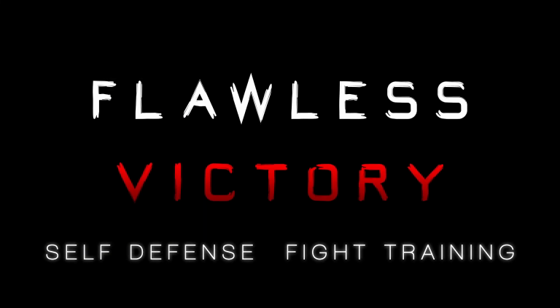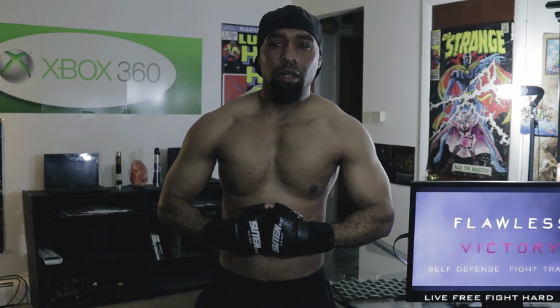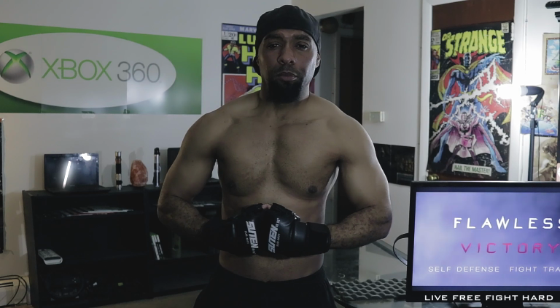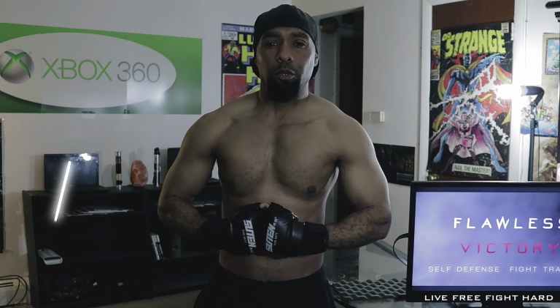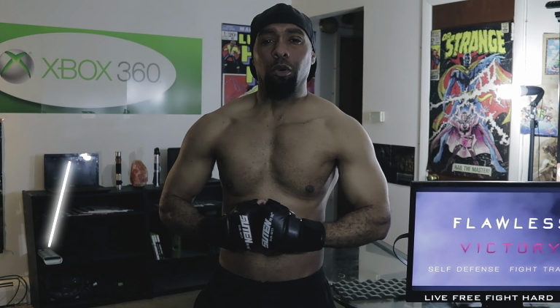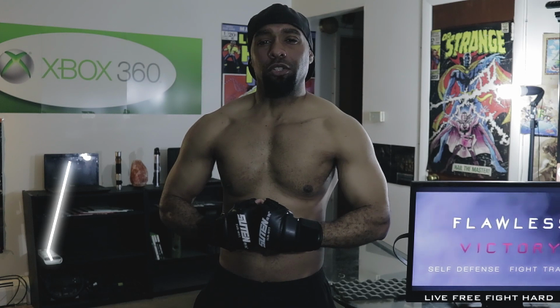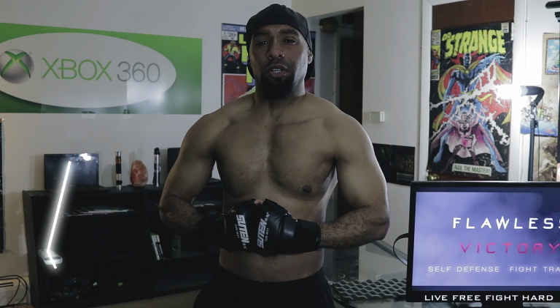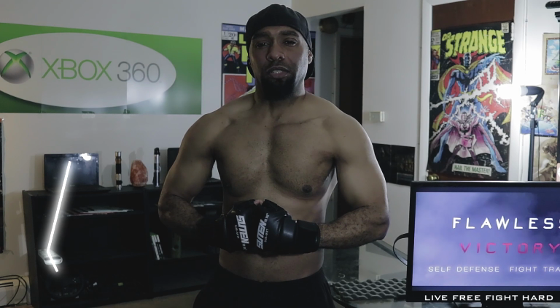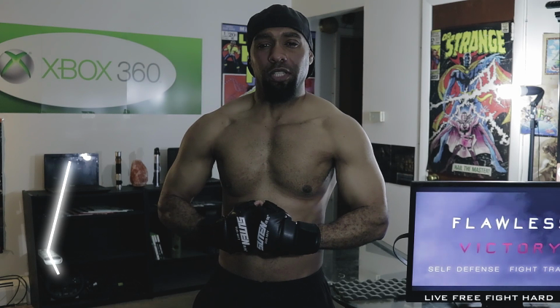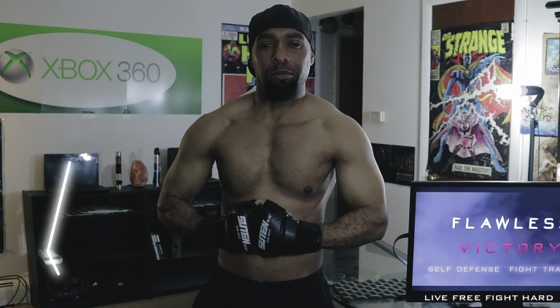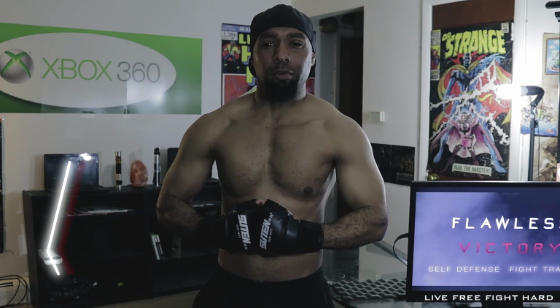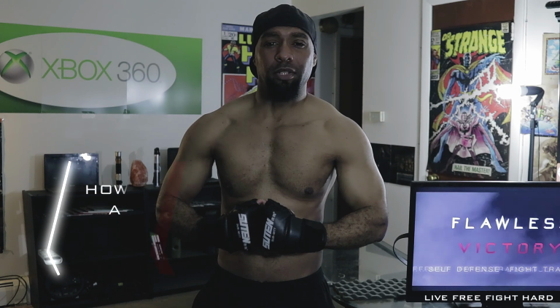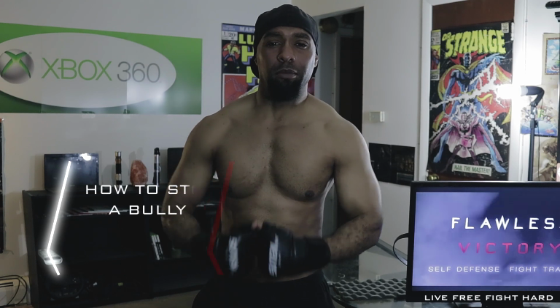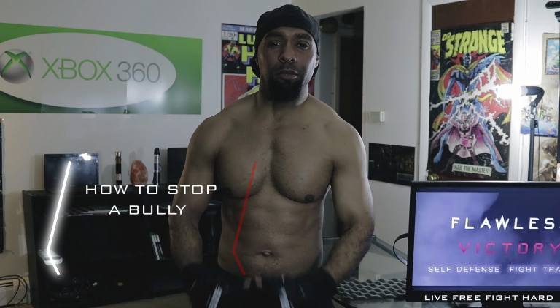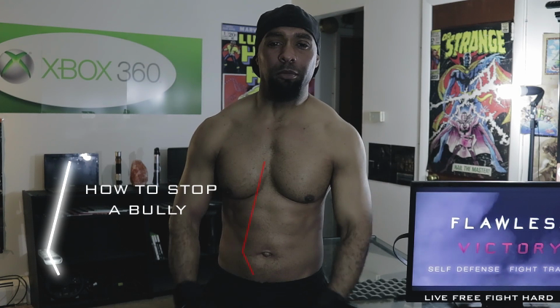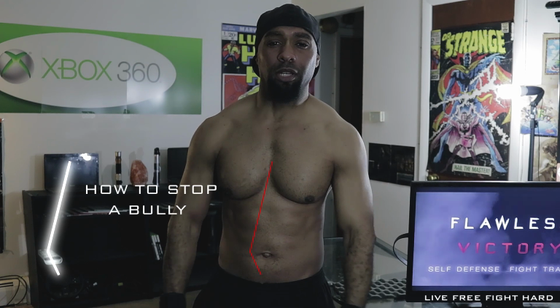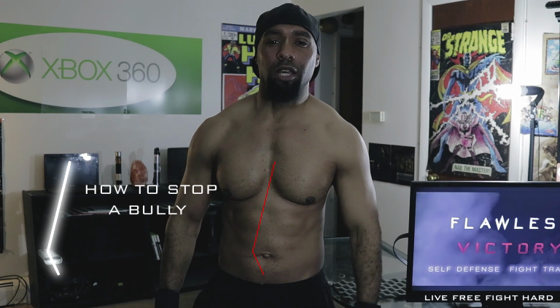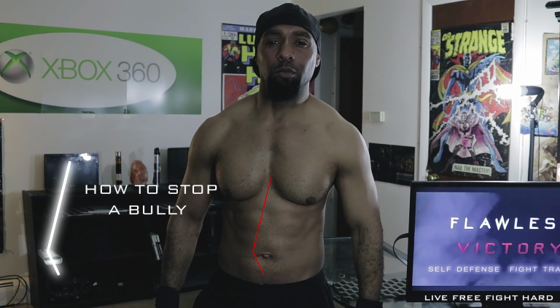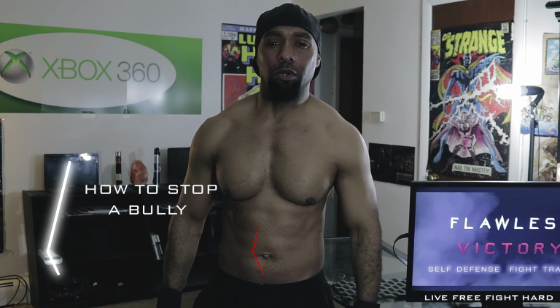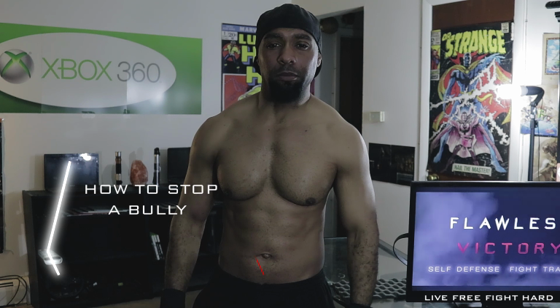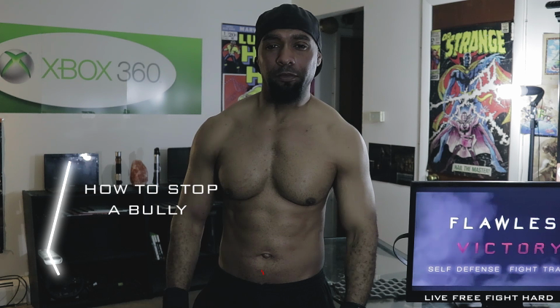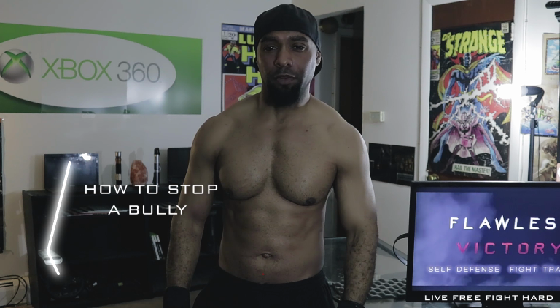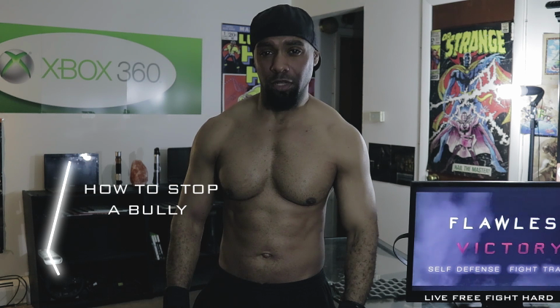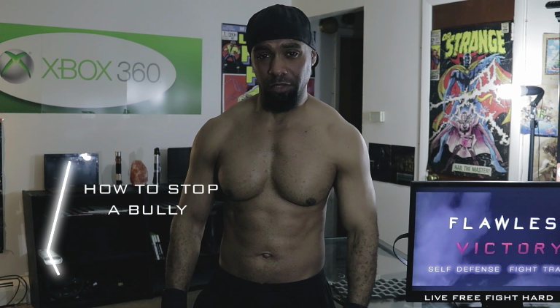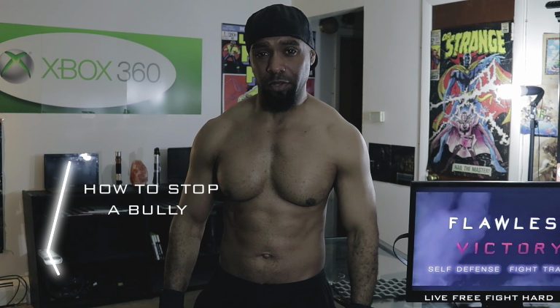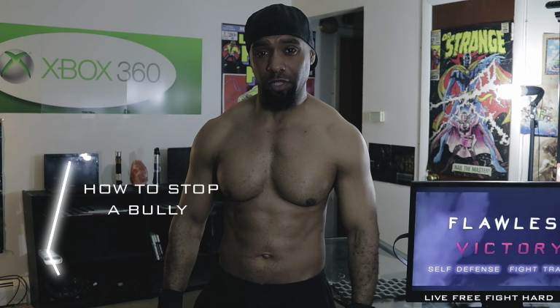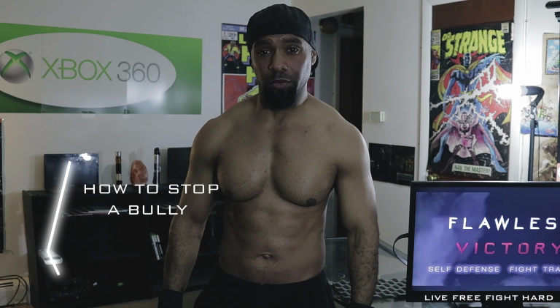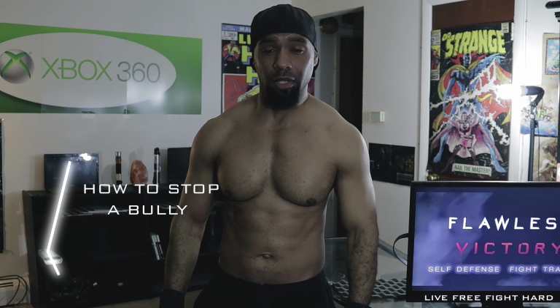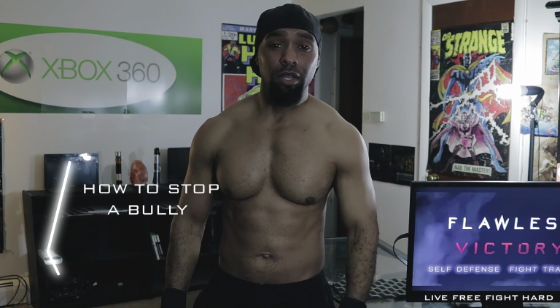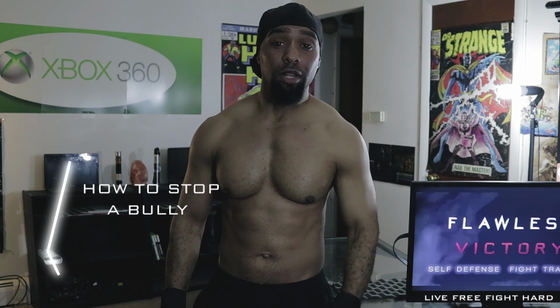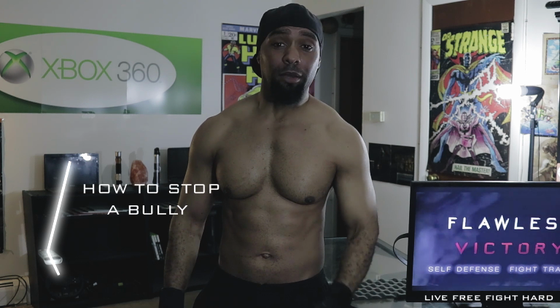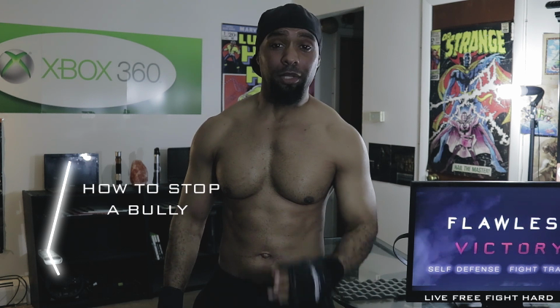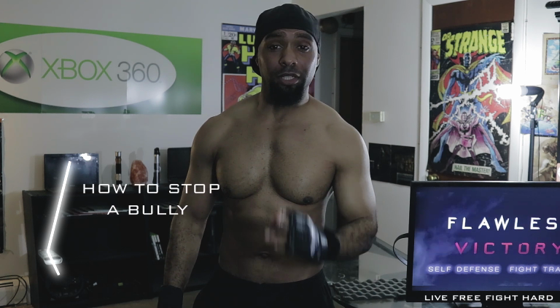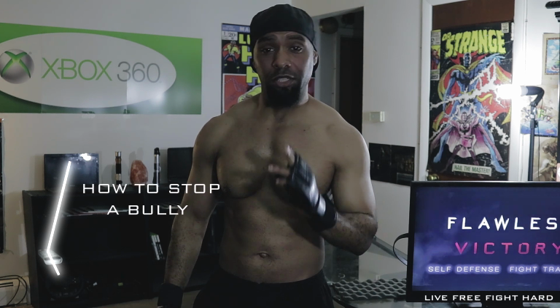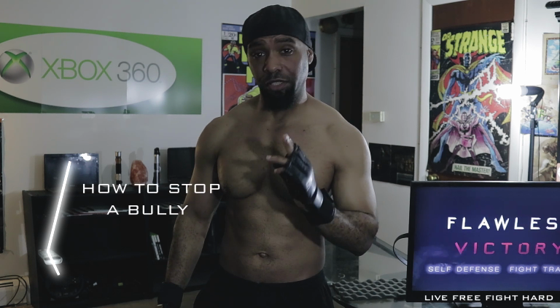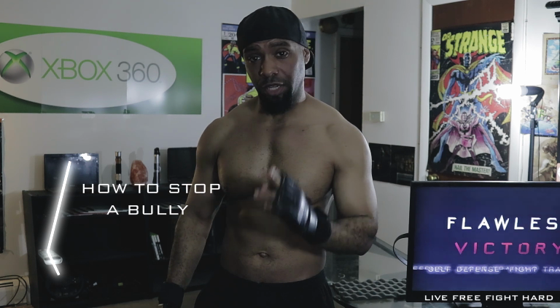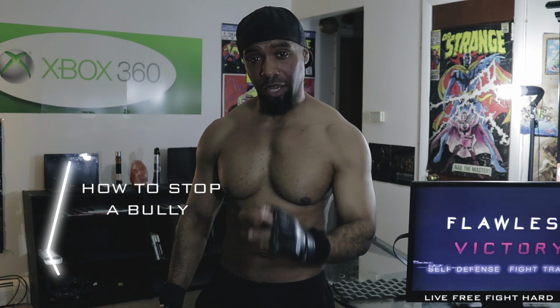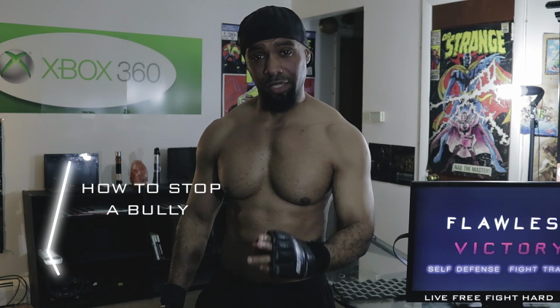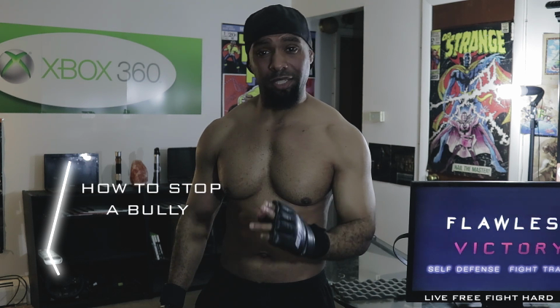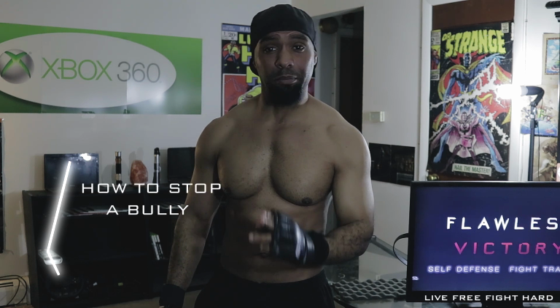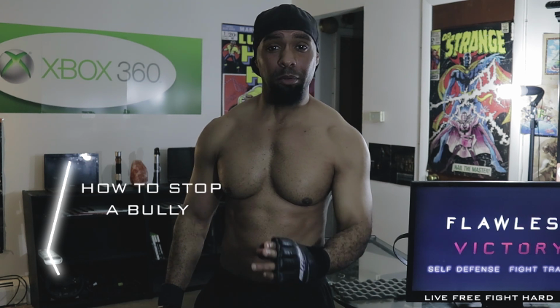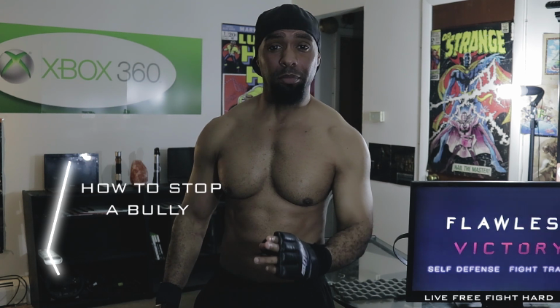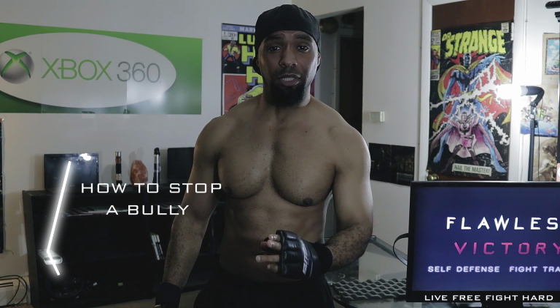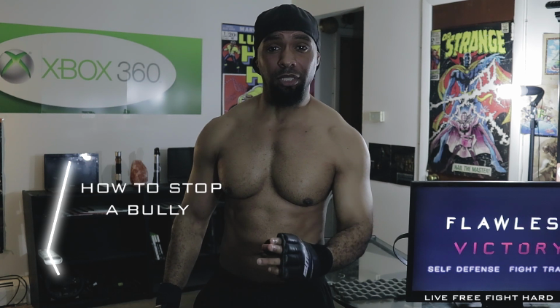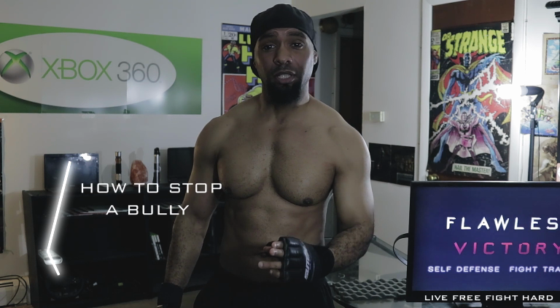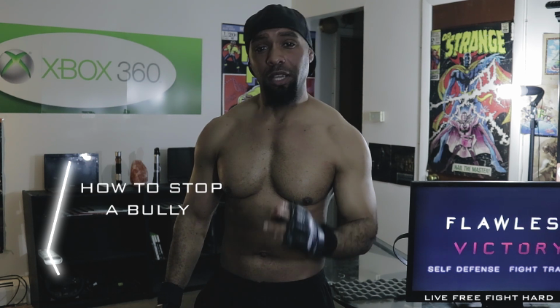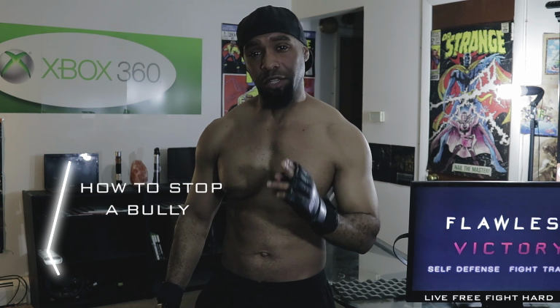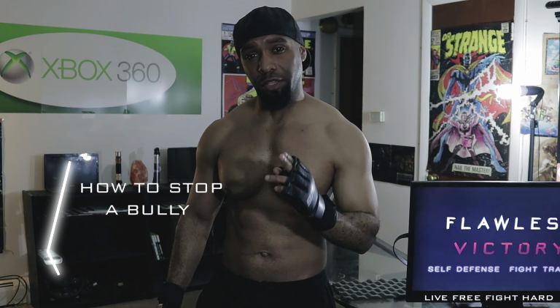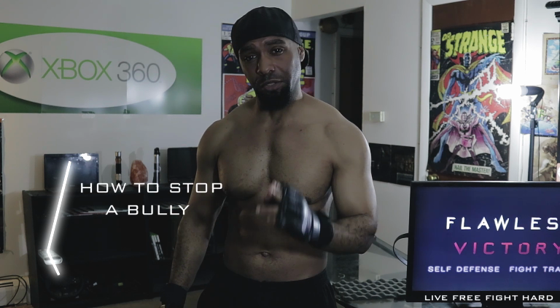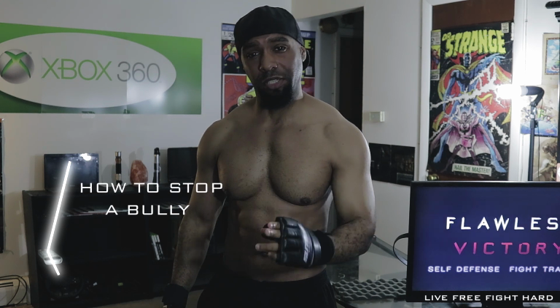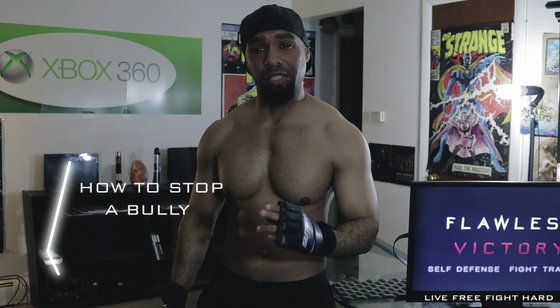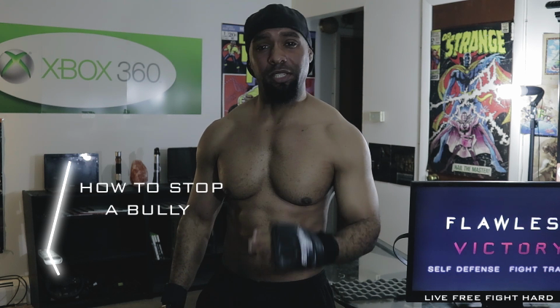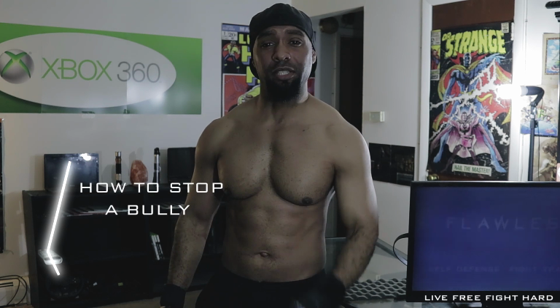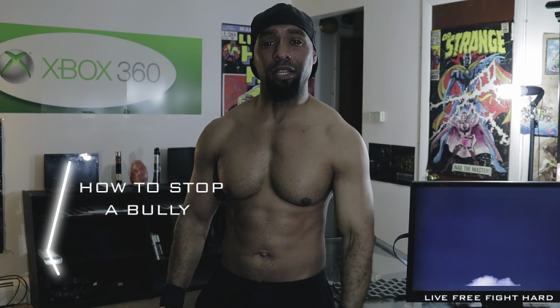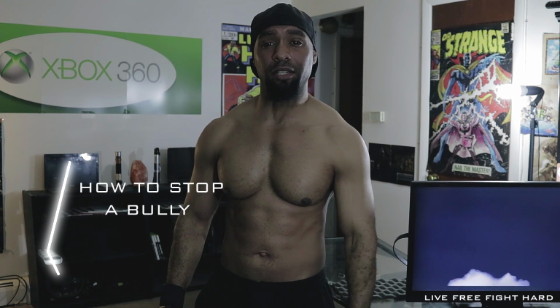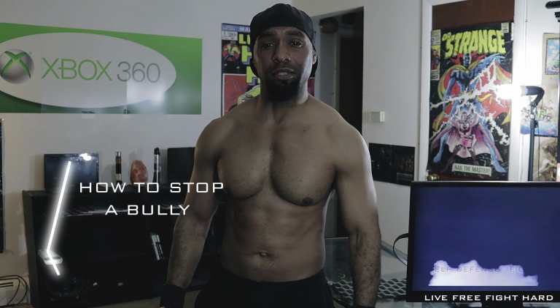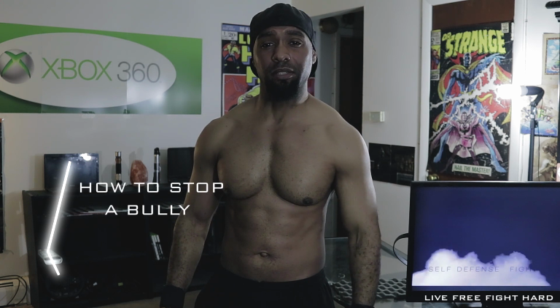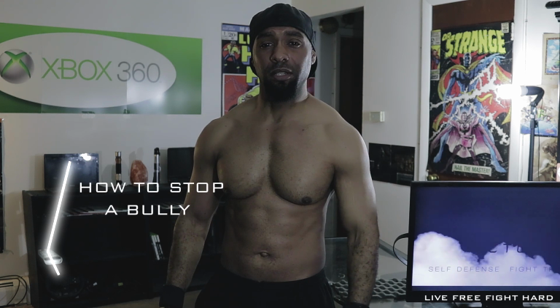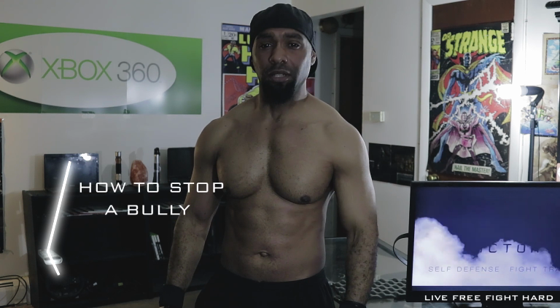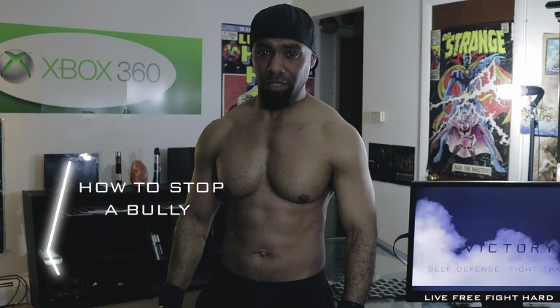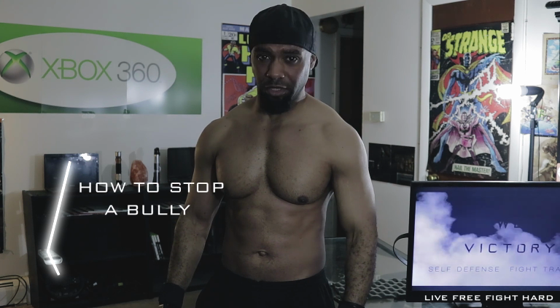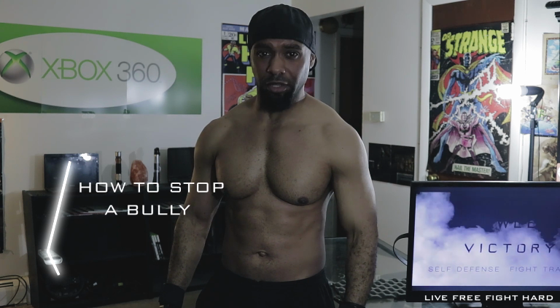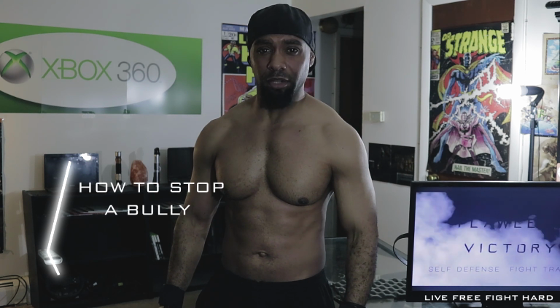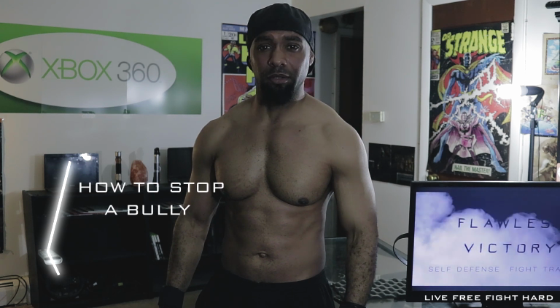I'm your martial arts expert Damian McLeod, and welcome to Flawless Victory. I'm going to teach you how to stop a bully in under 60 seconds. Let's get it.